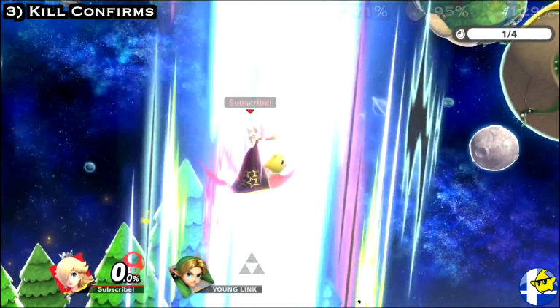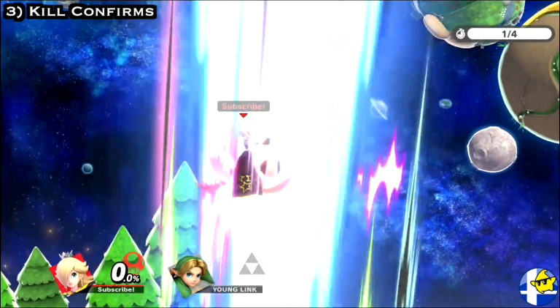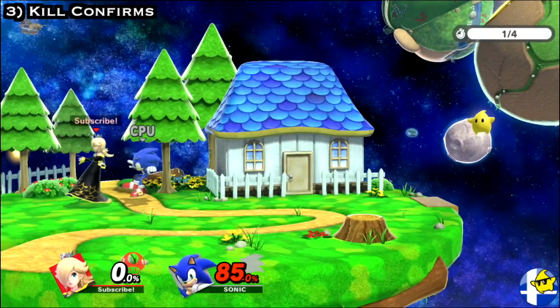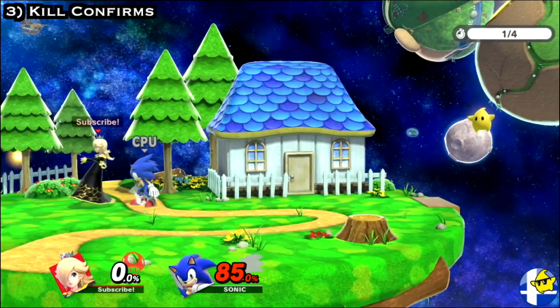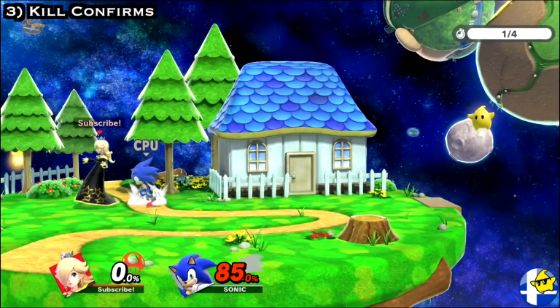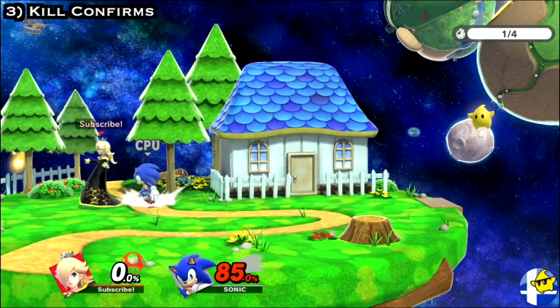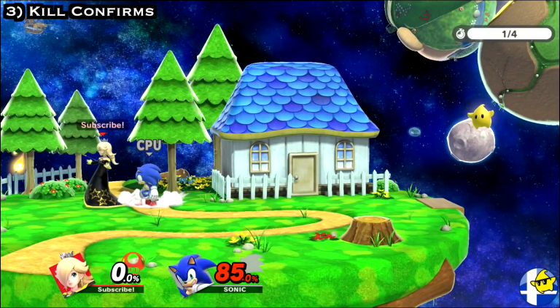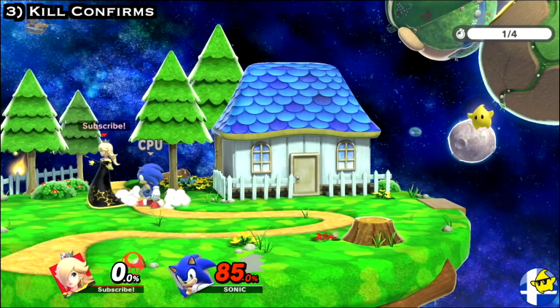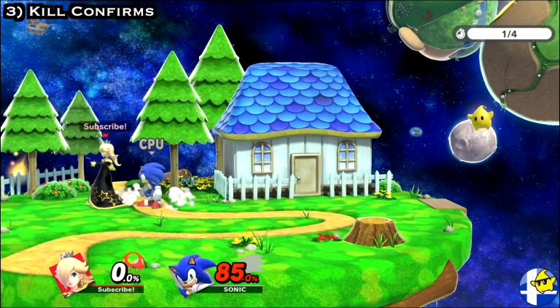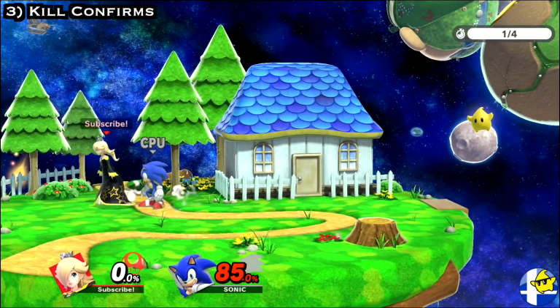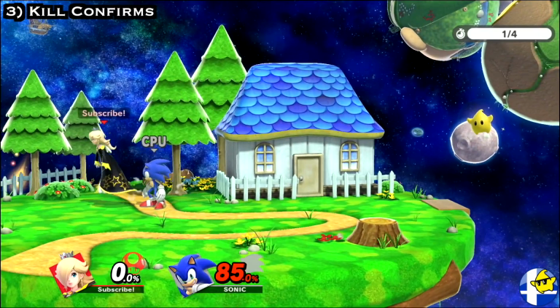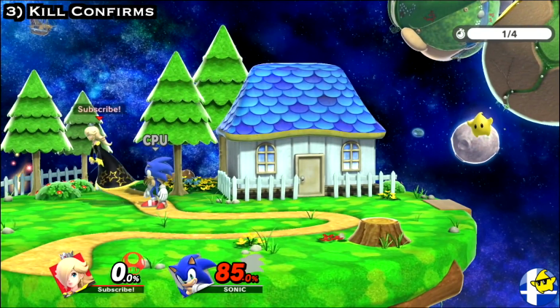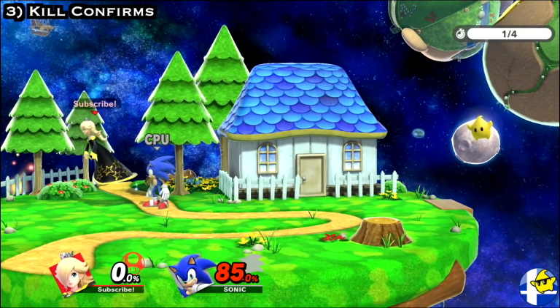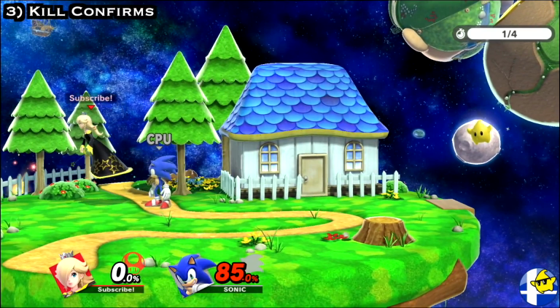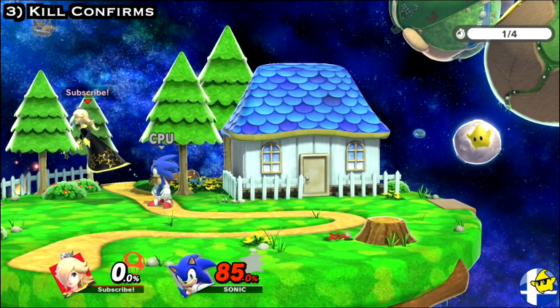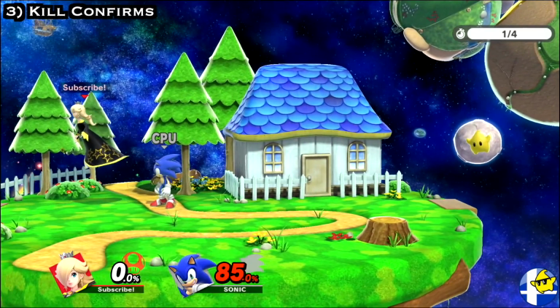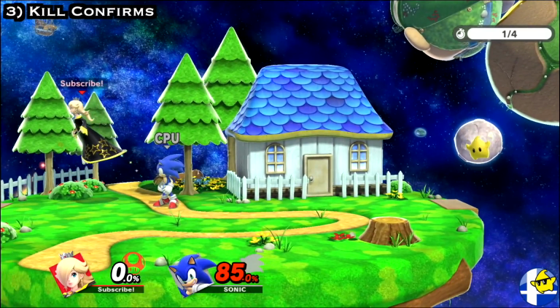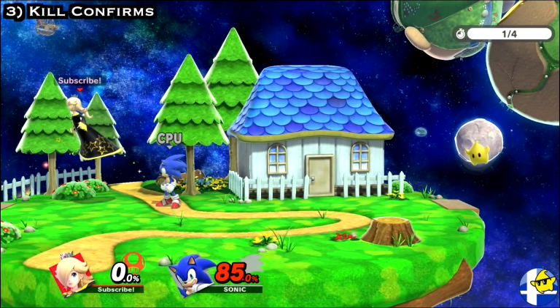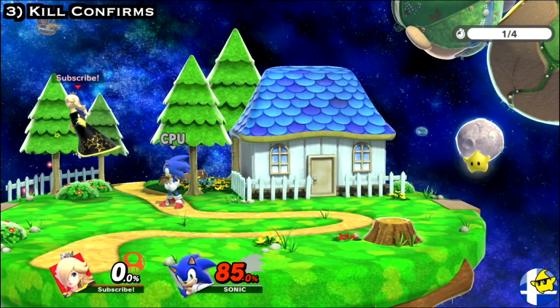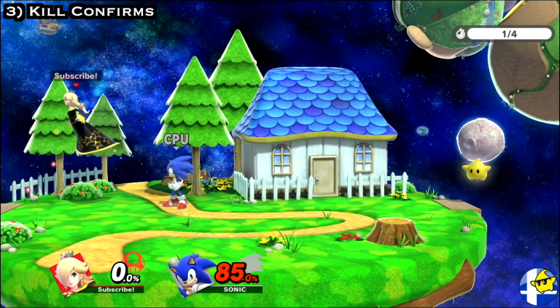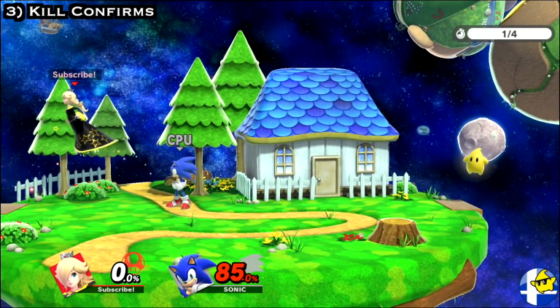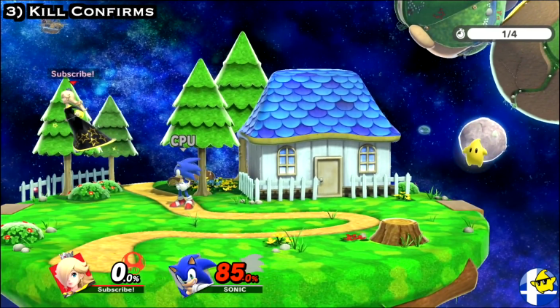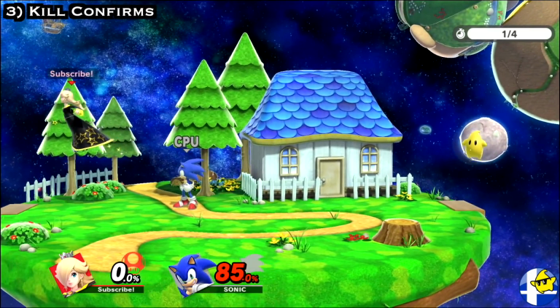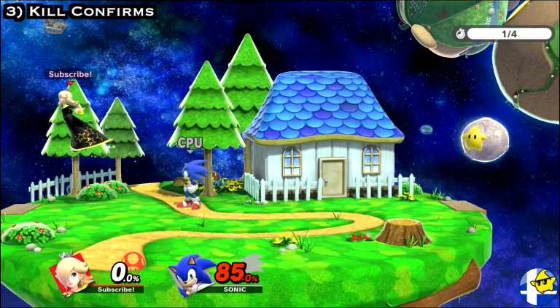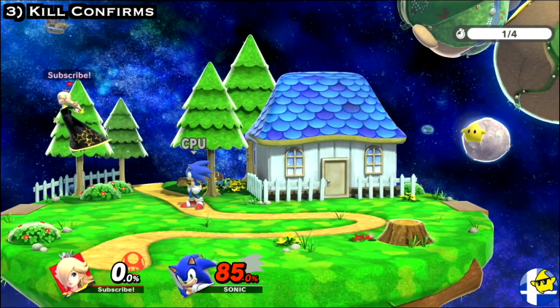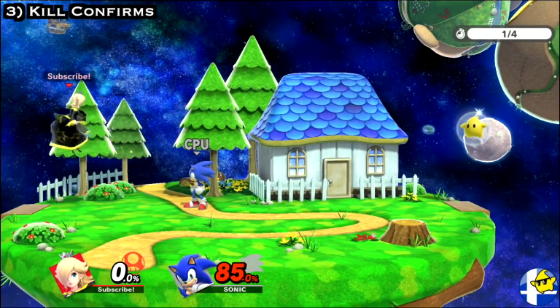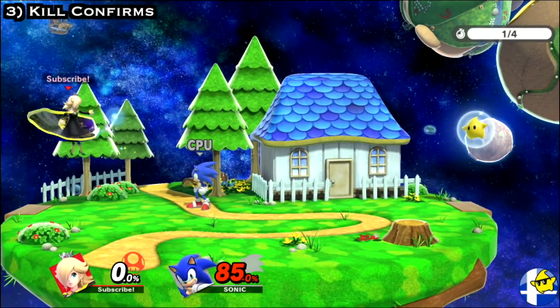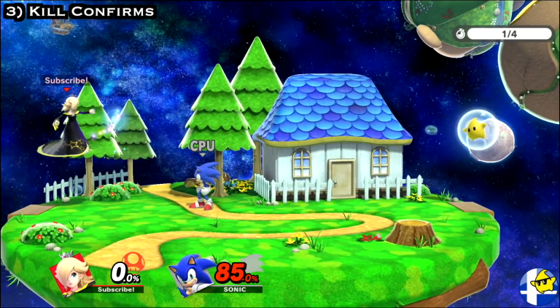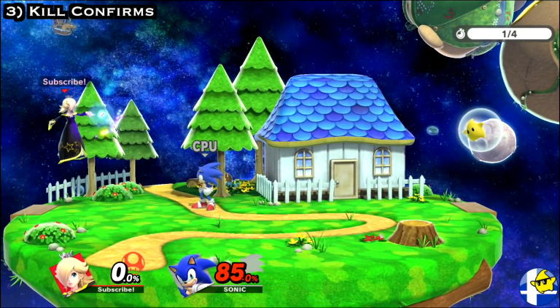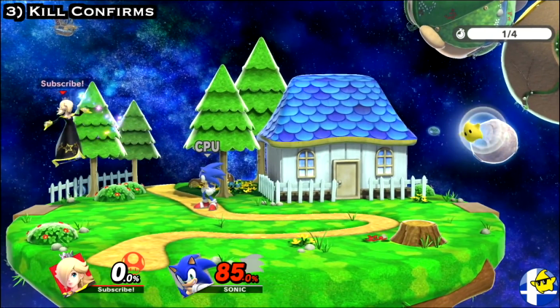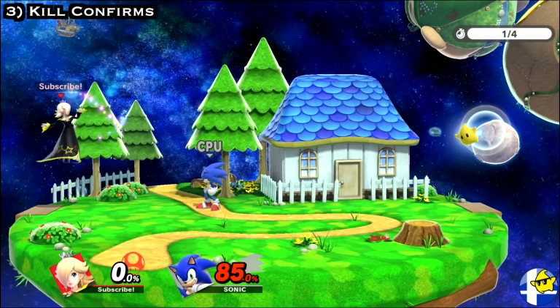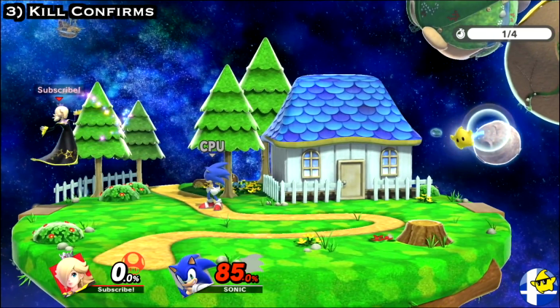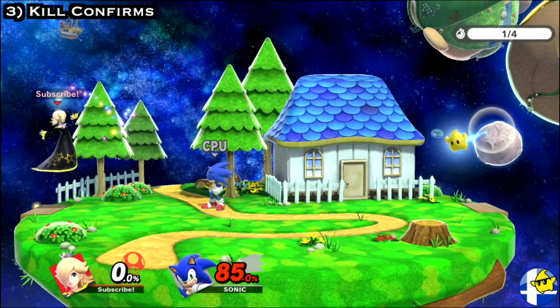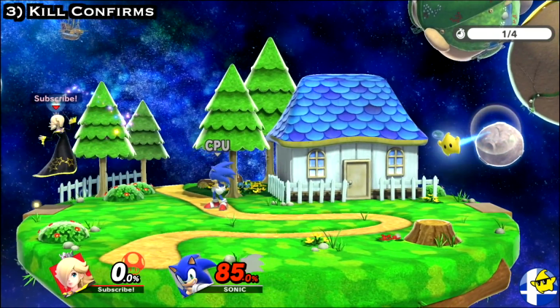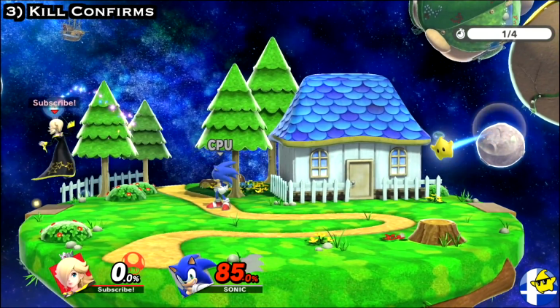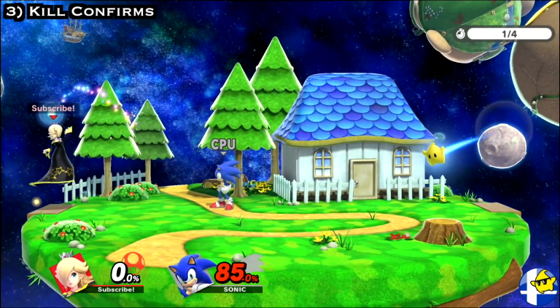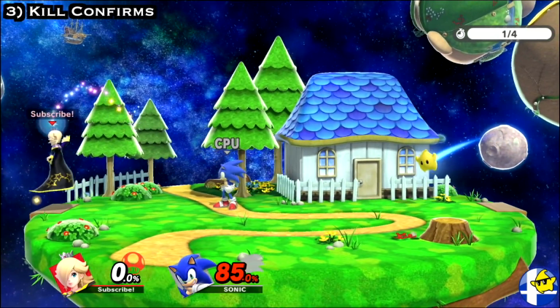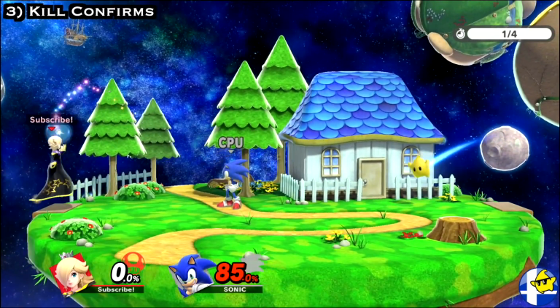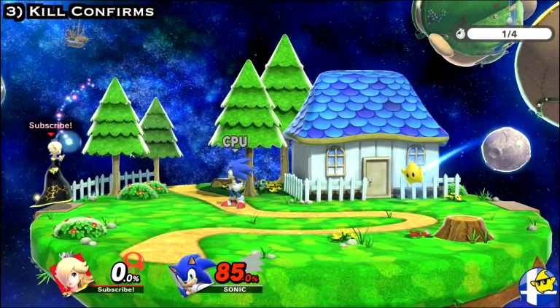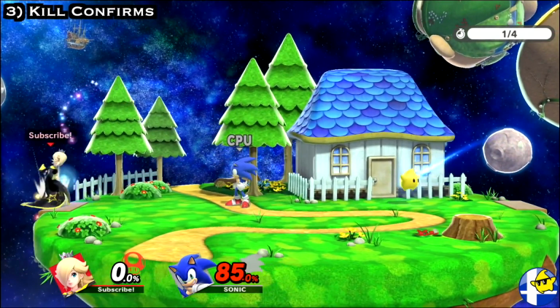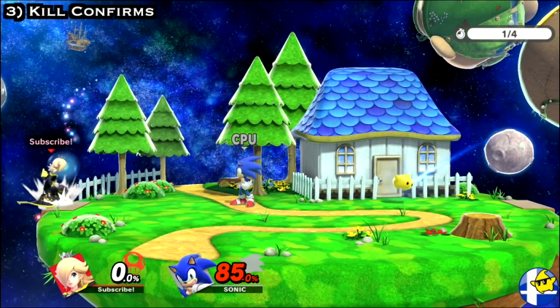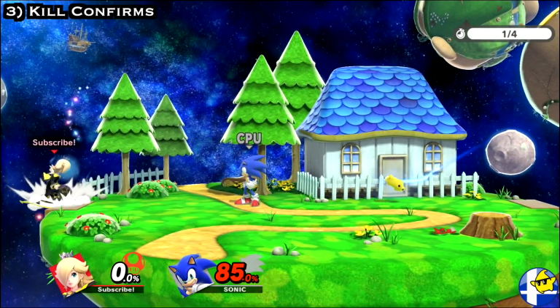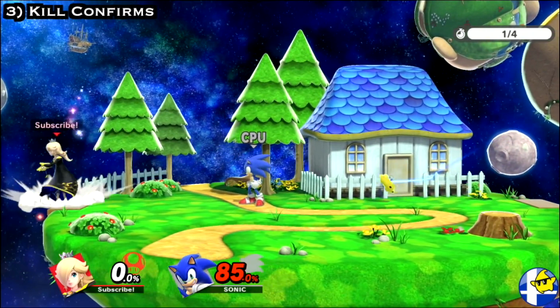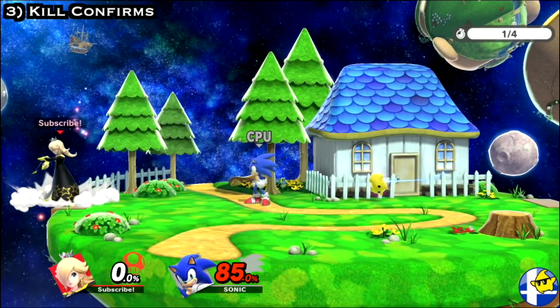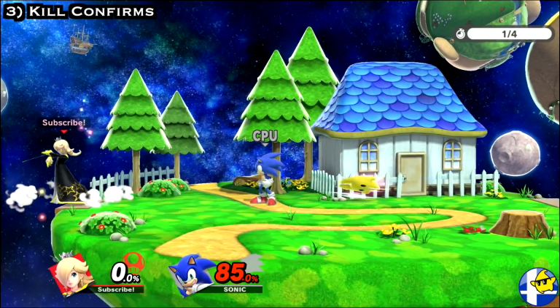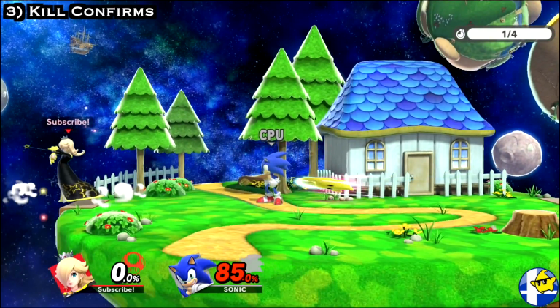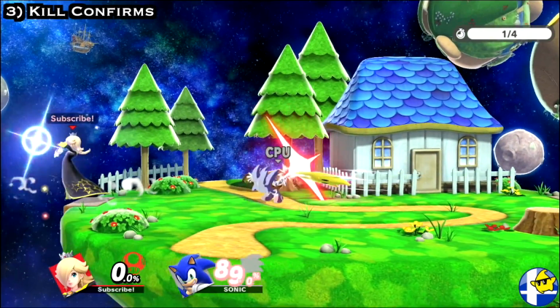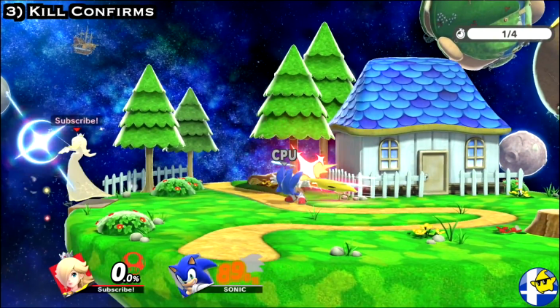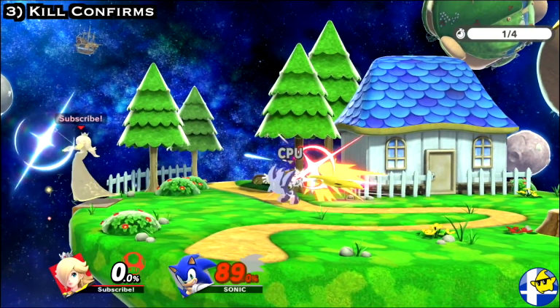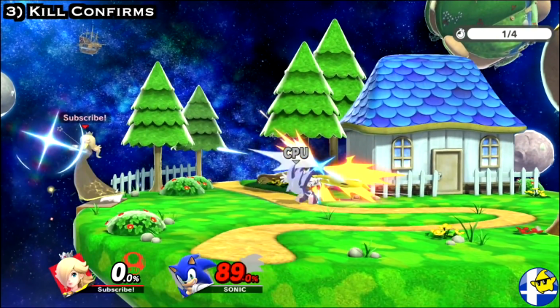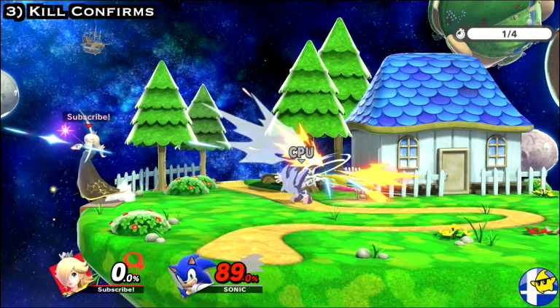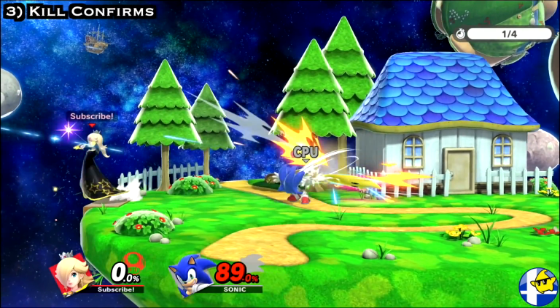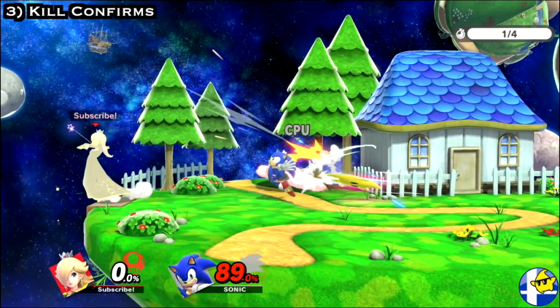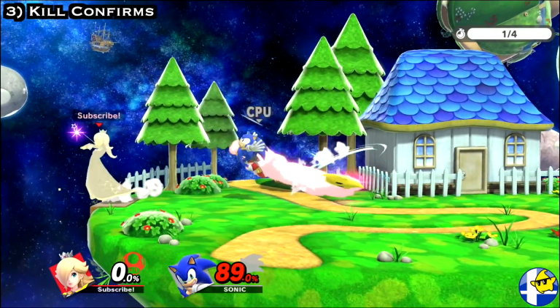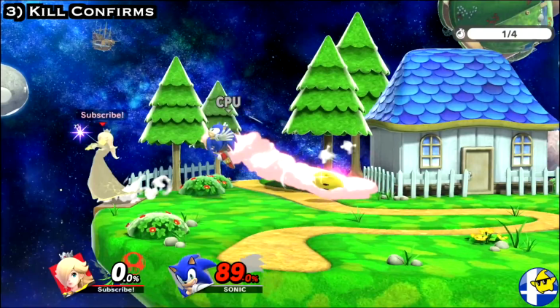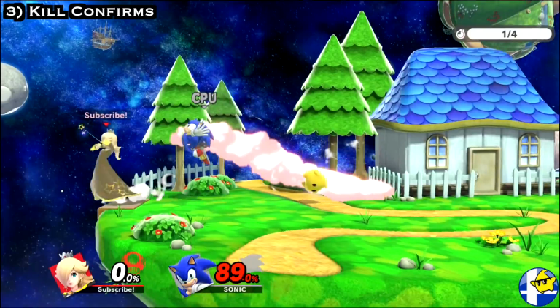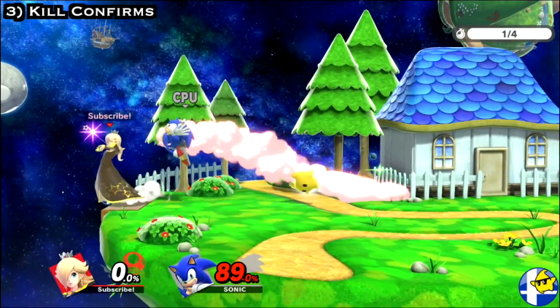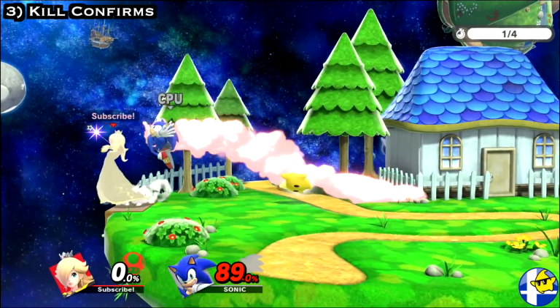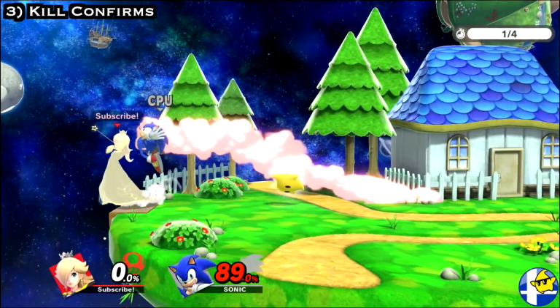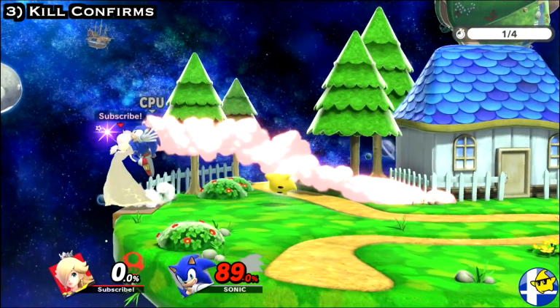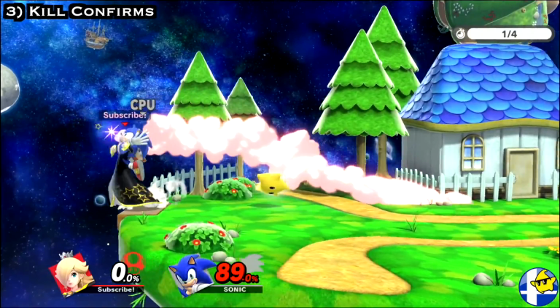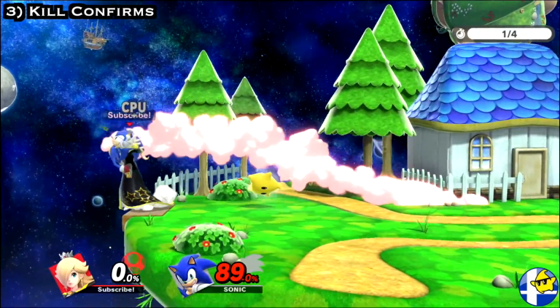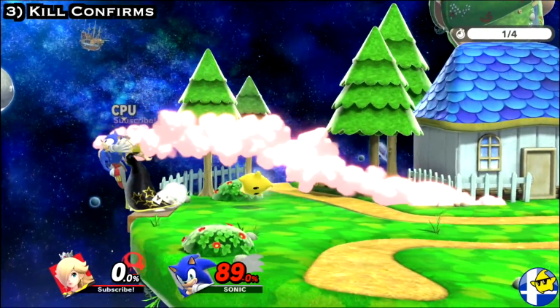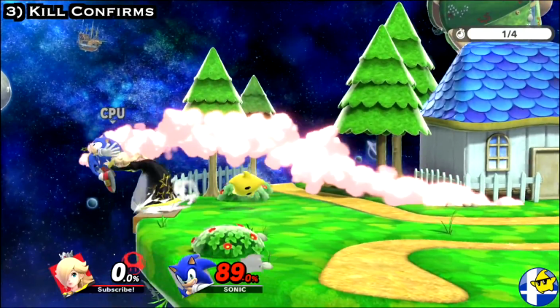In these recall scenarios, you can also lunar land with back air, and if spaced correctly, you can combo them into a Rosa forward smash.